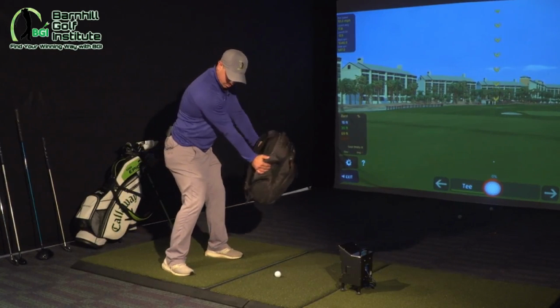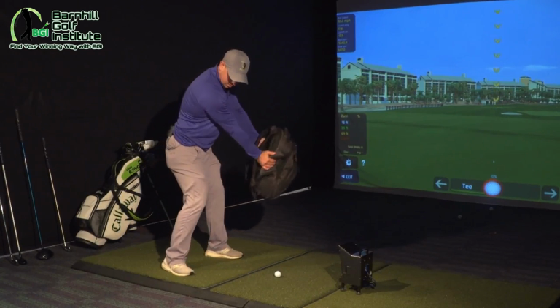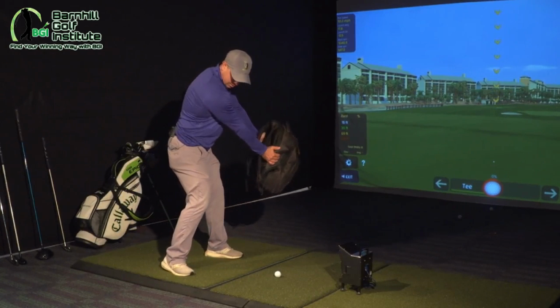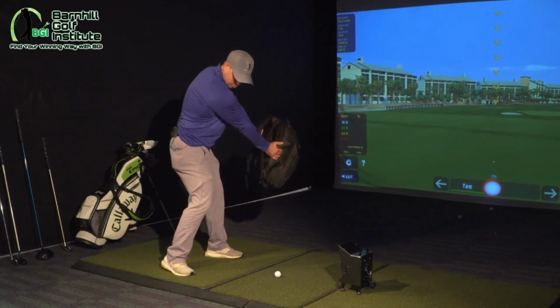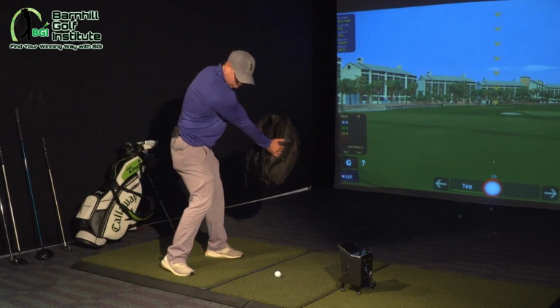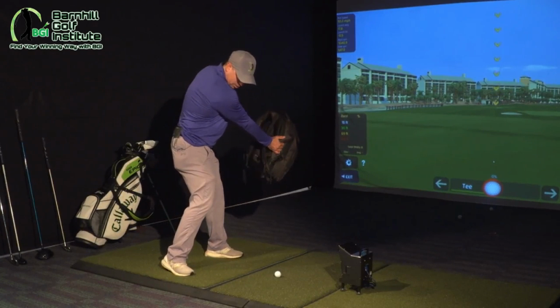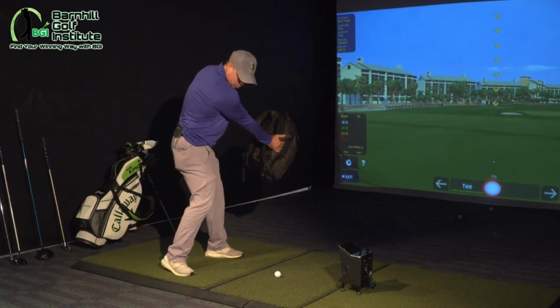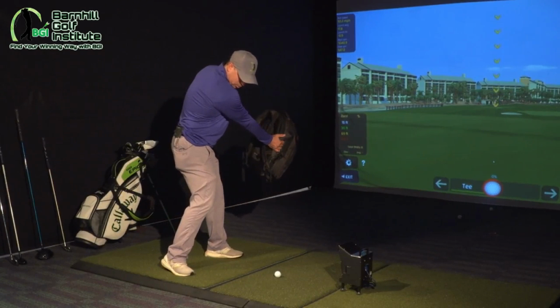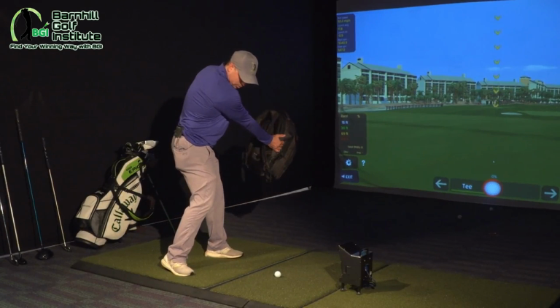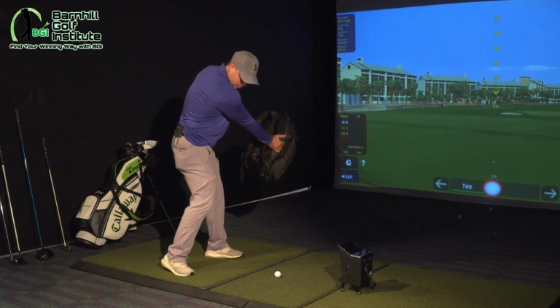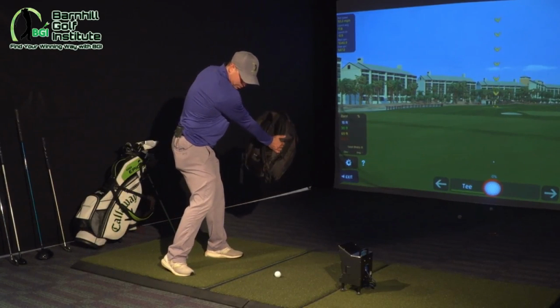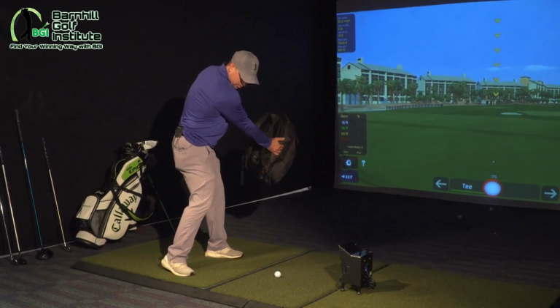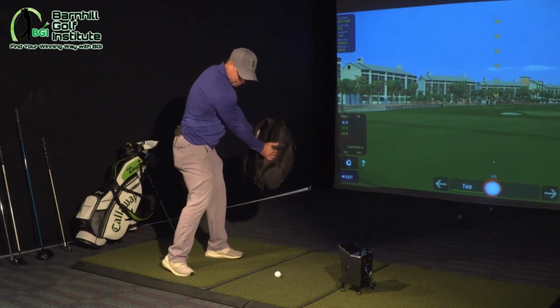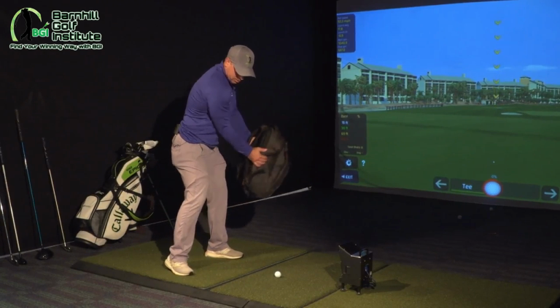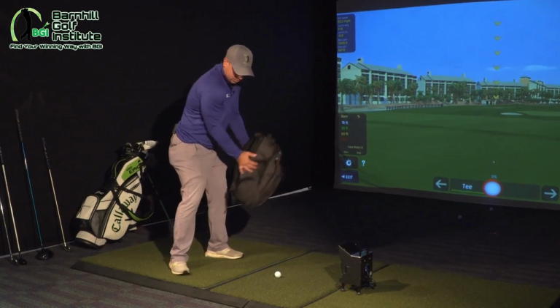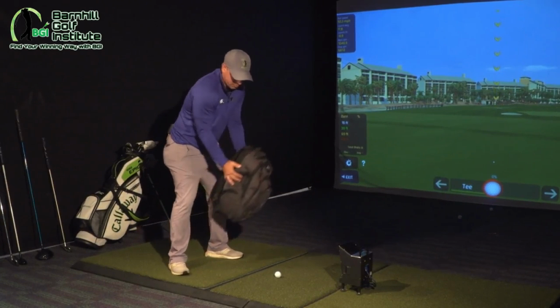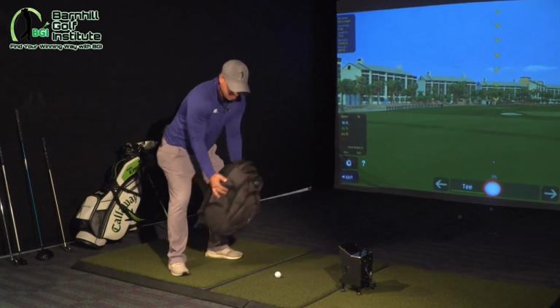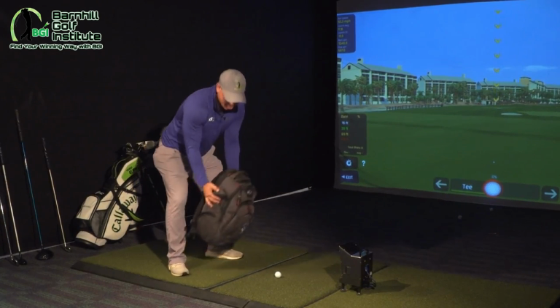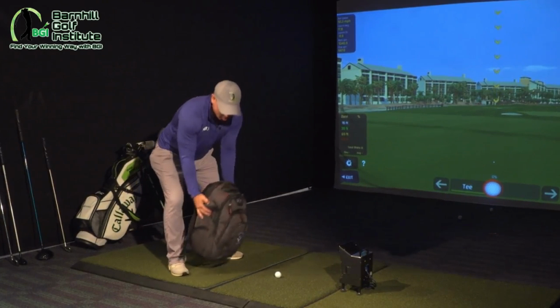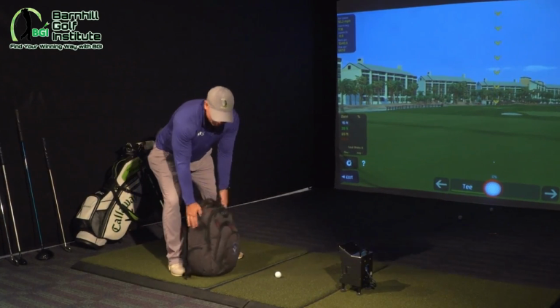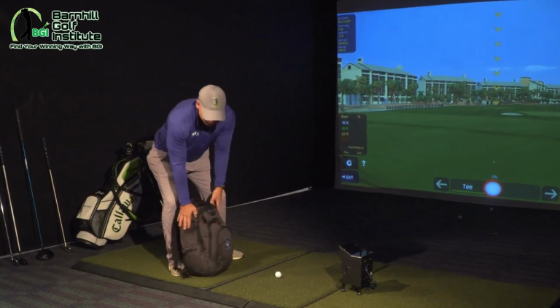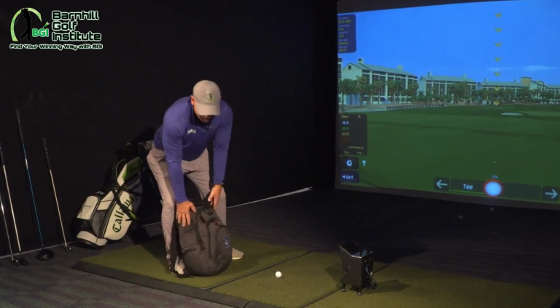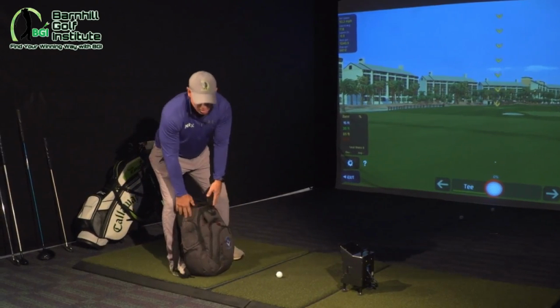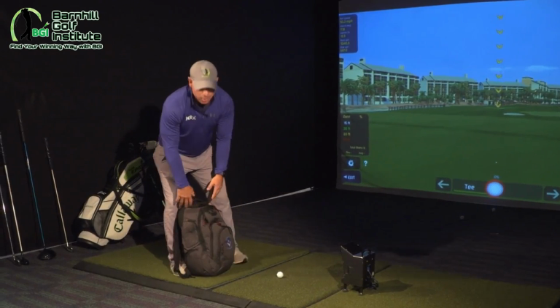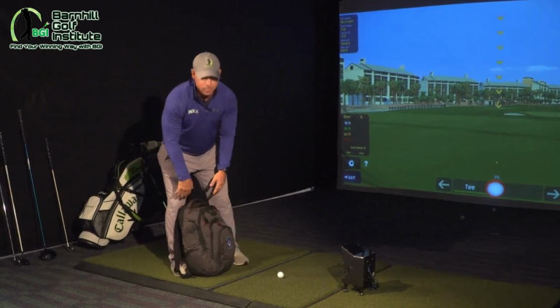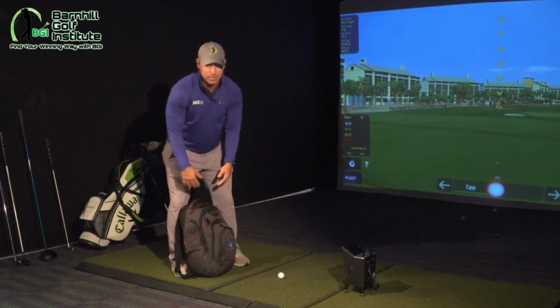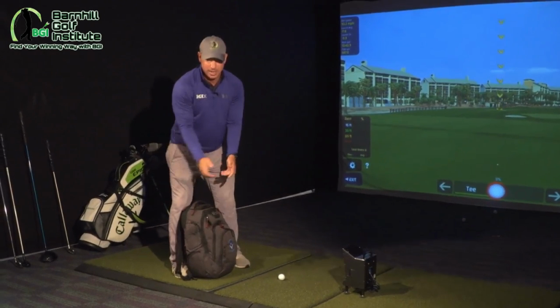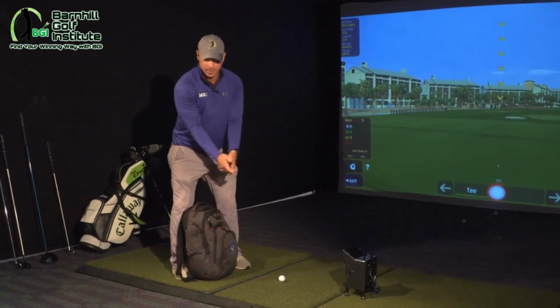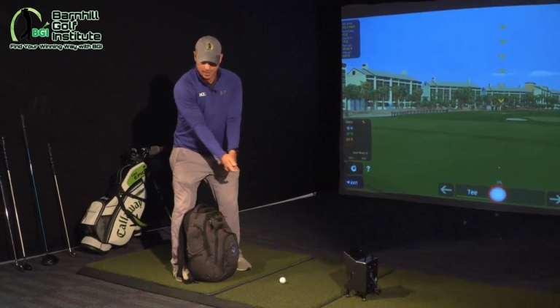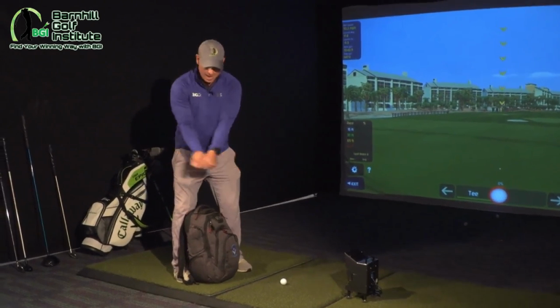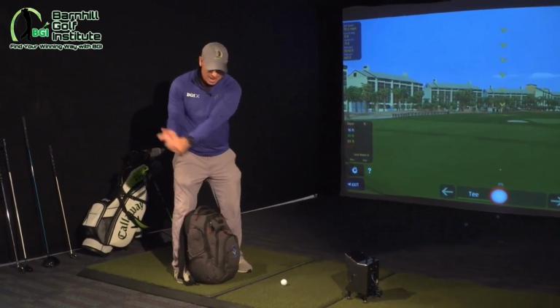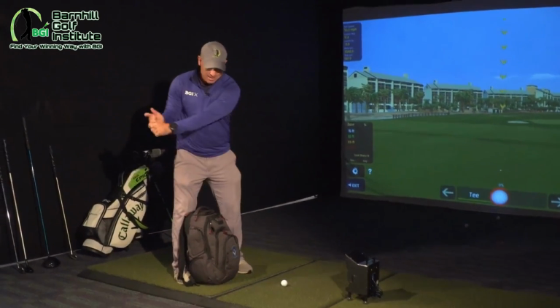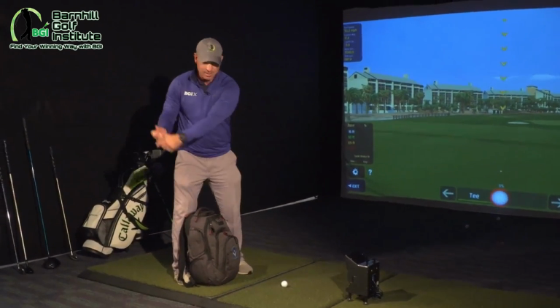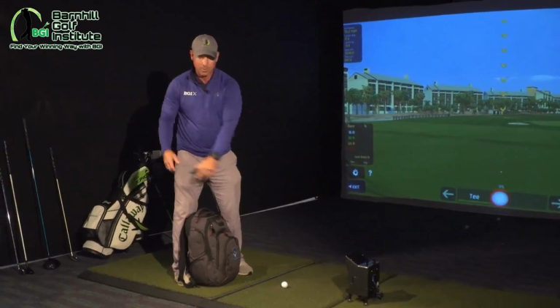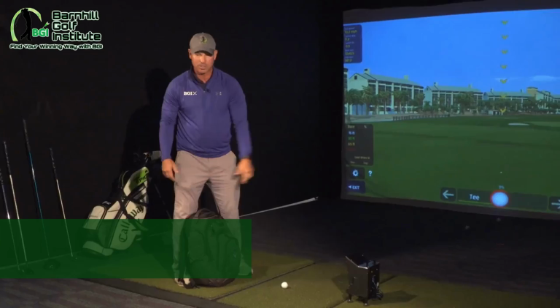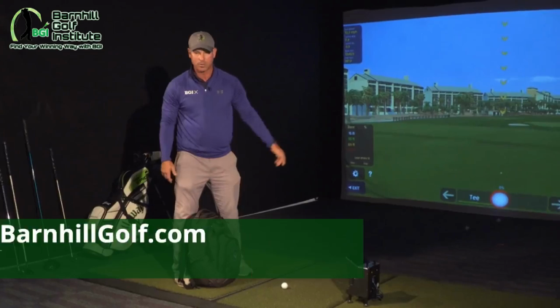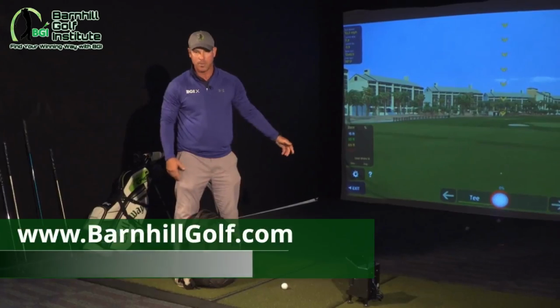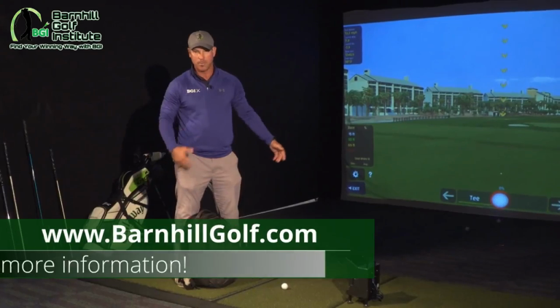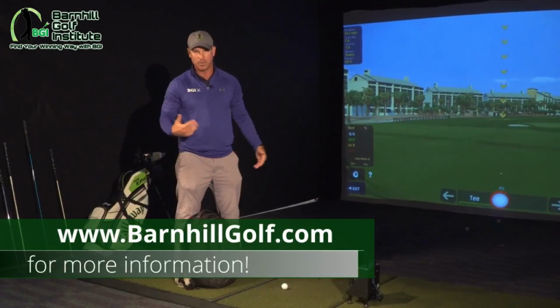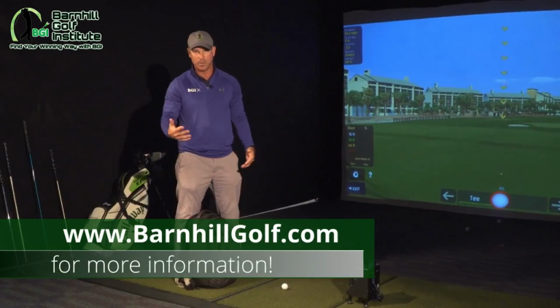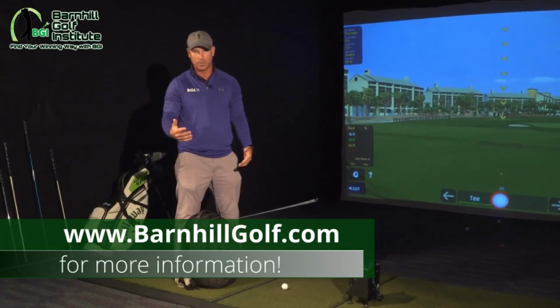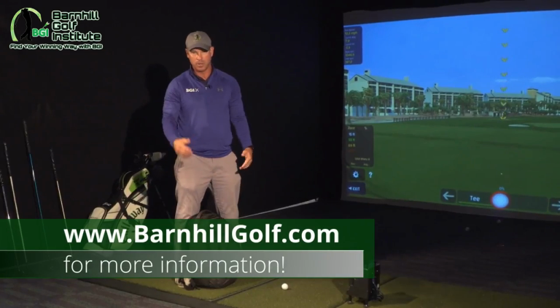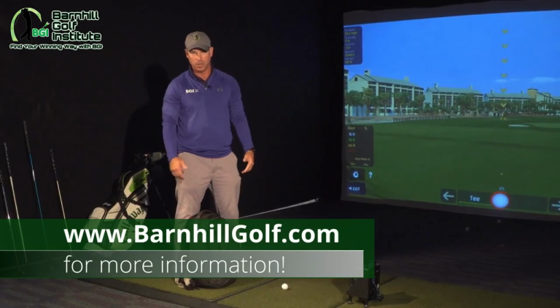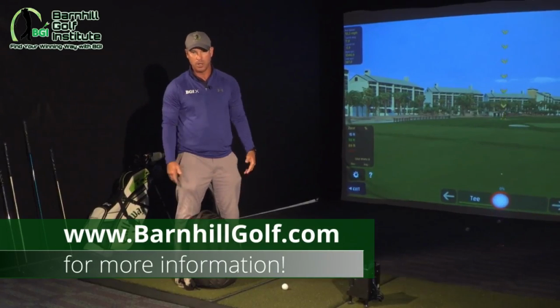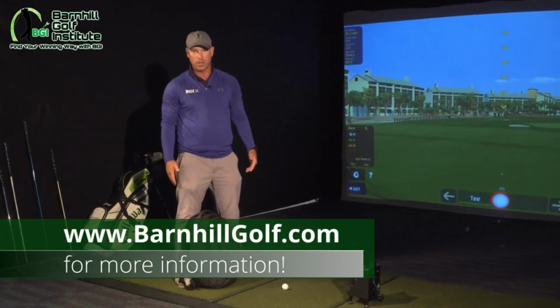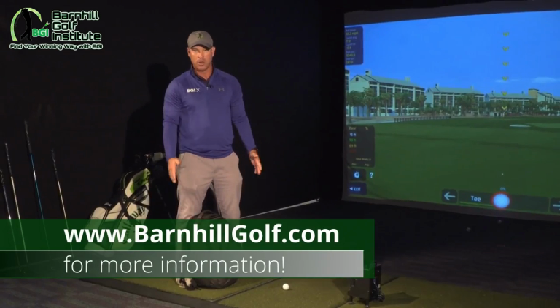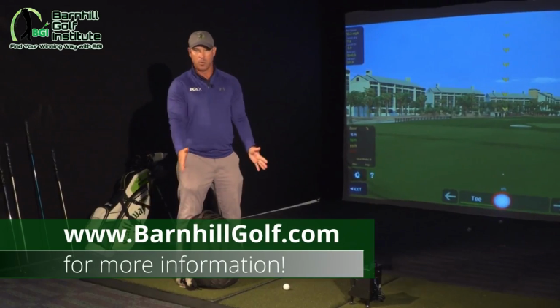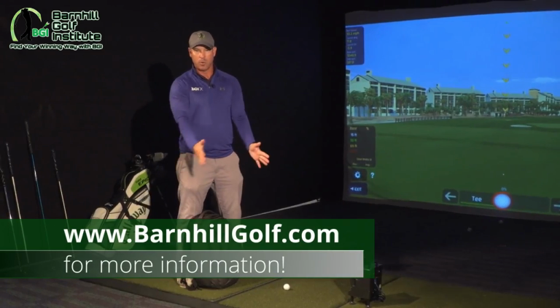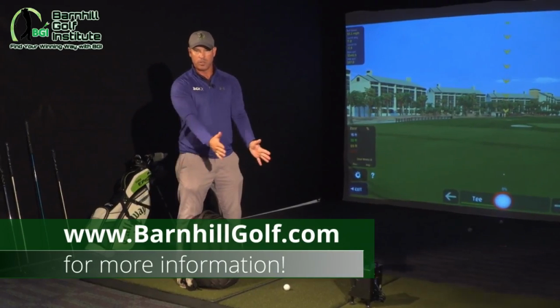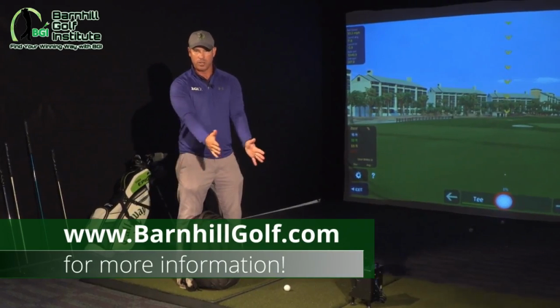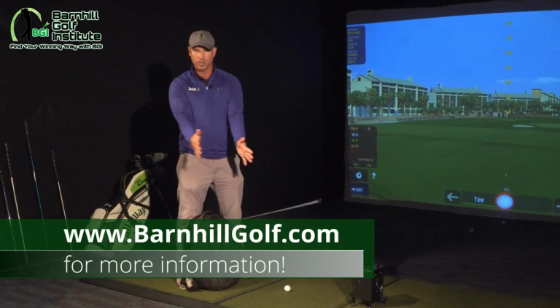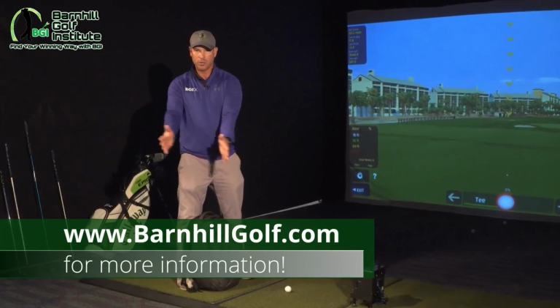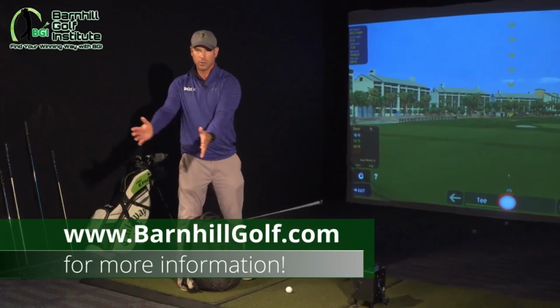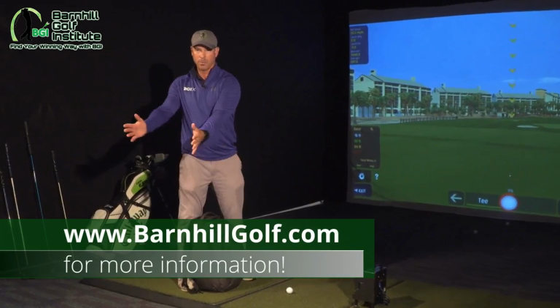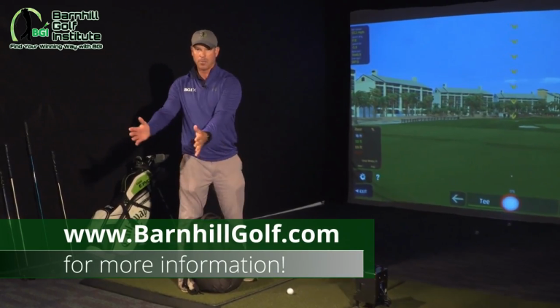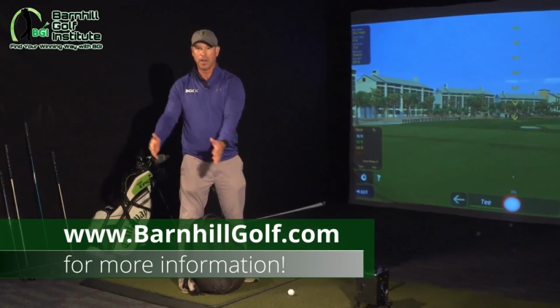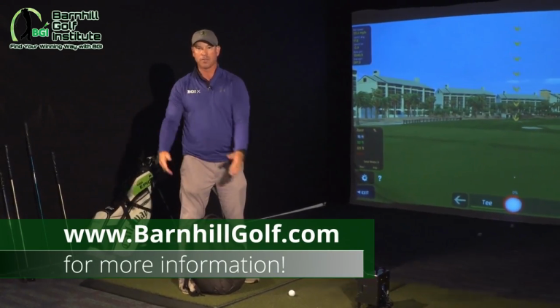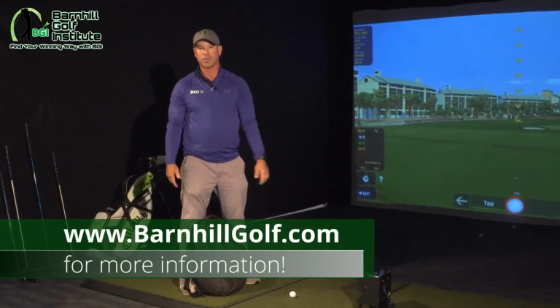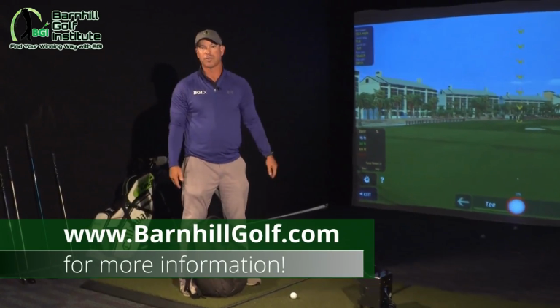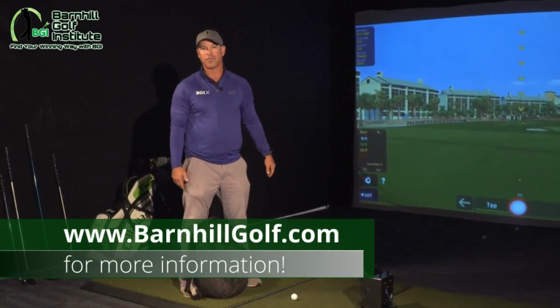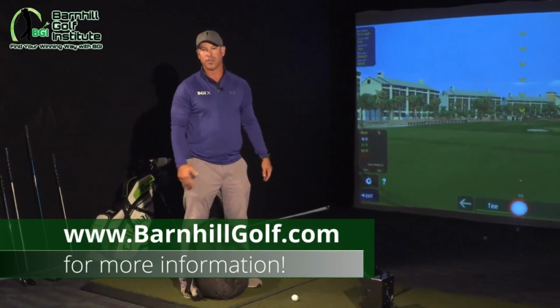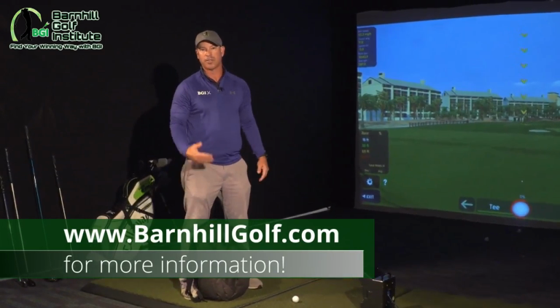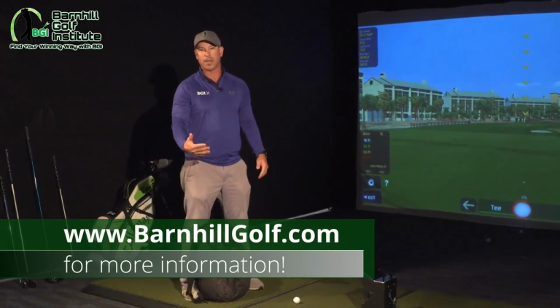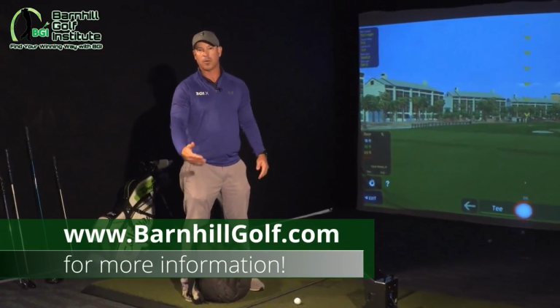So that's a great drill to feel — instead of handsy, which is what most people do, we want you to use your big muscles for the takeaway.